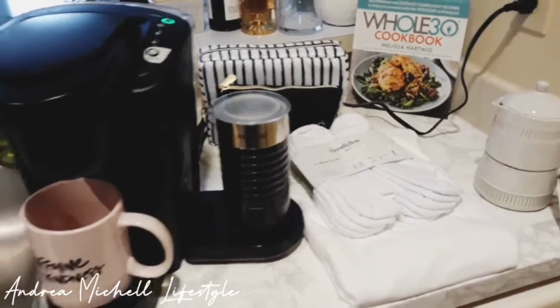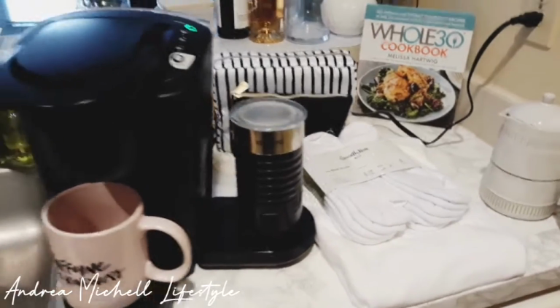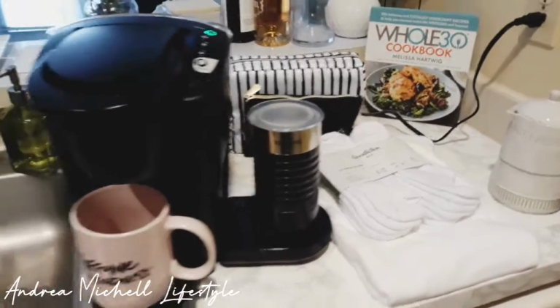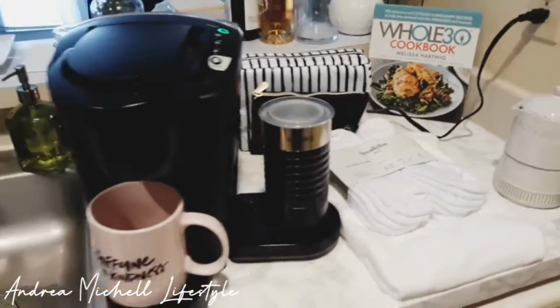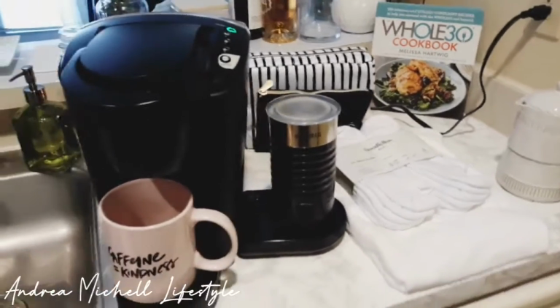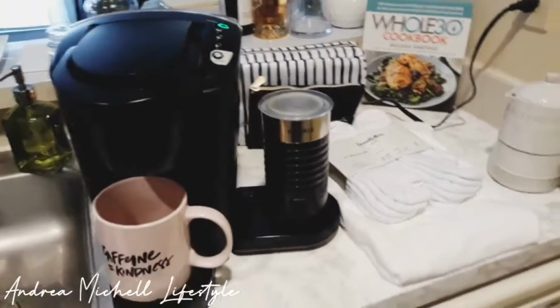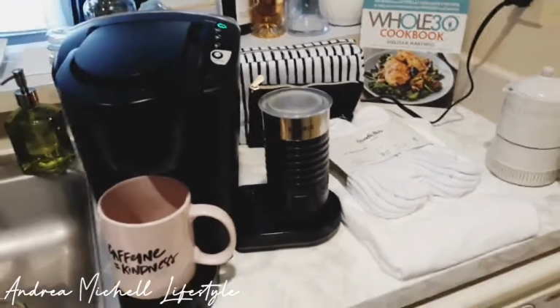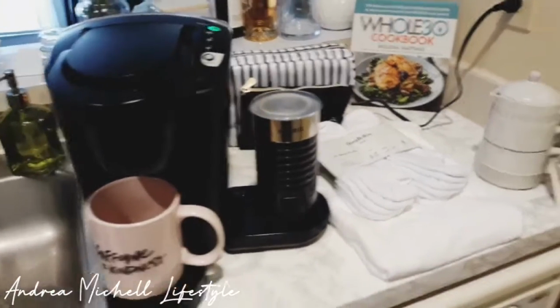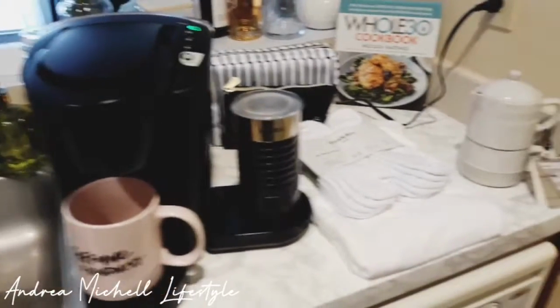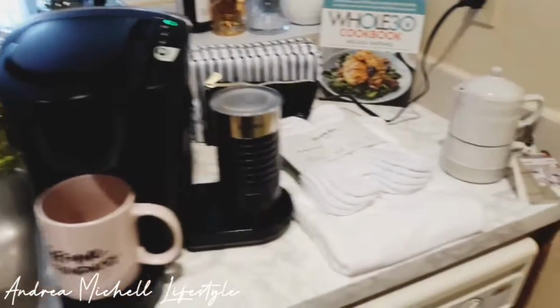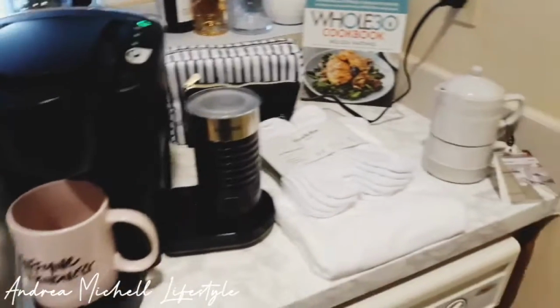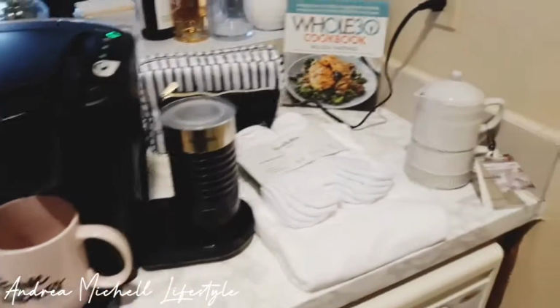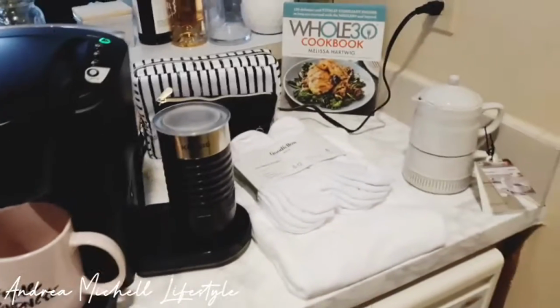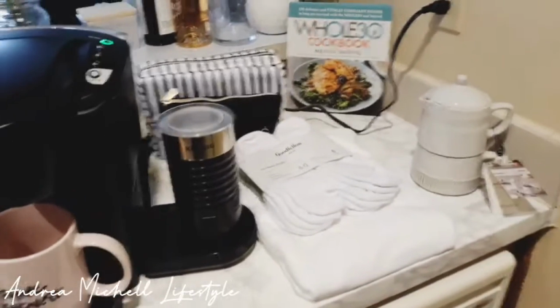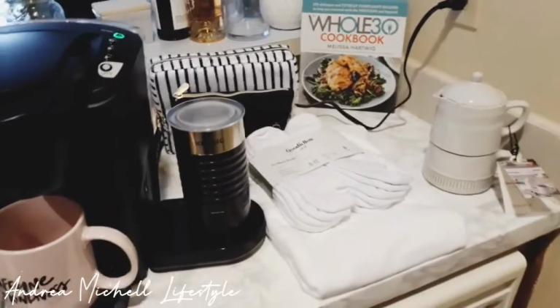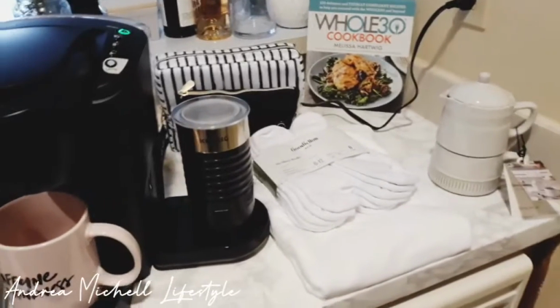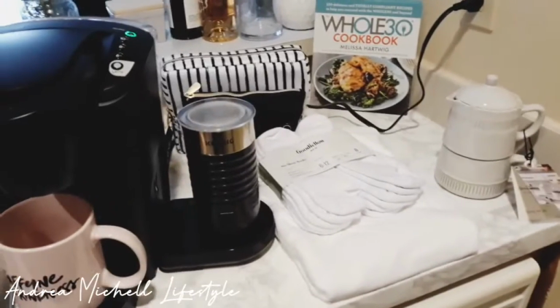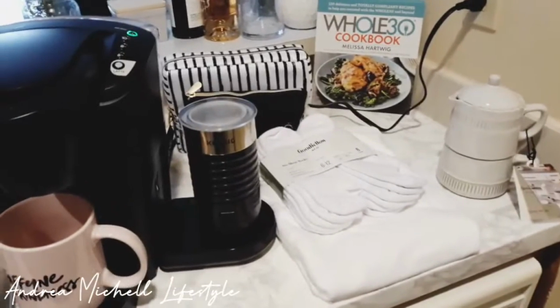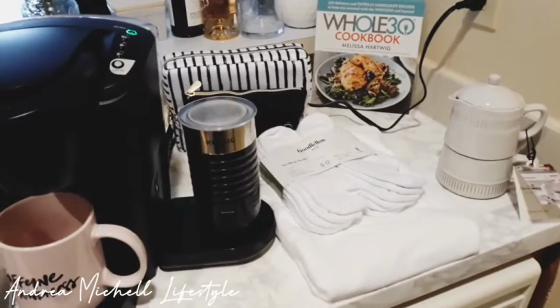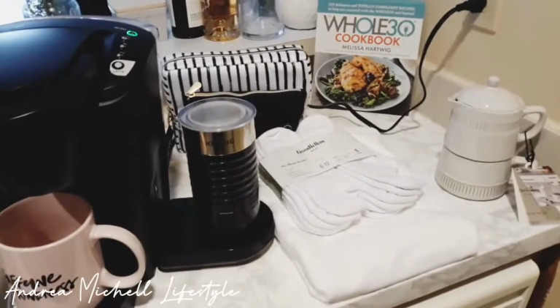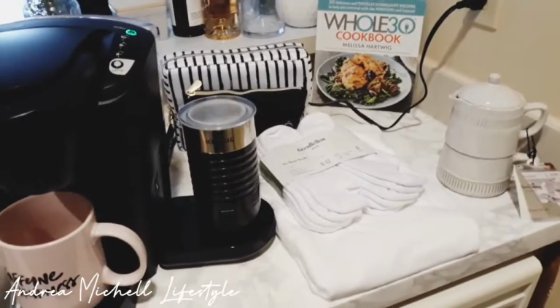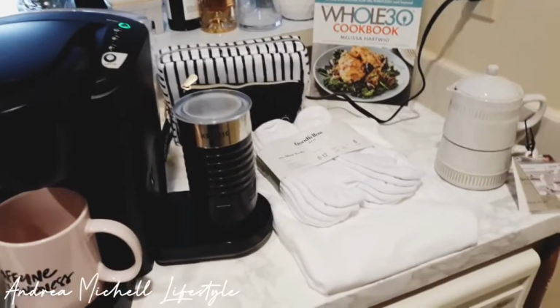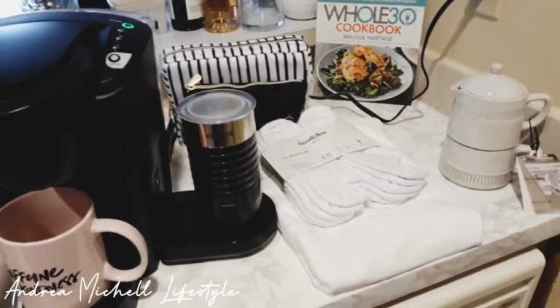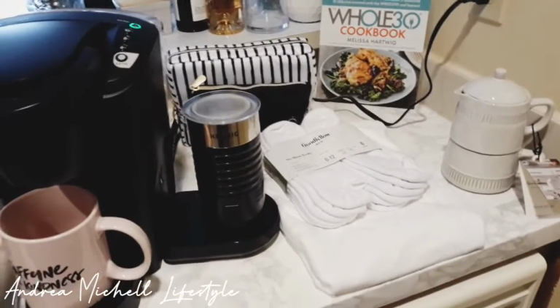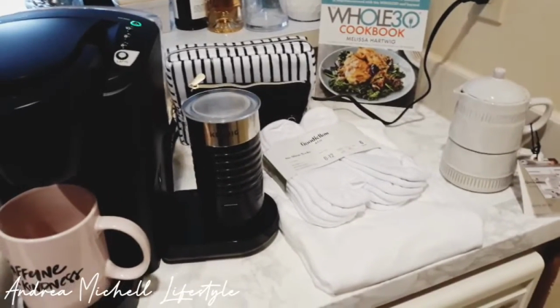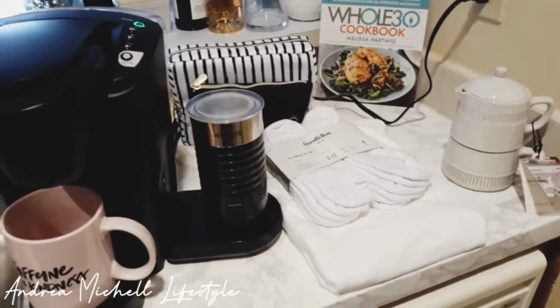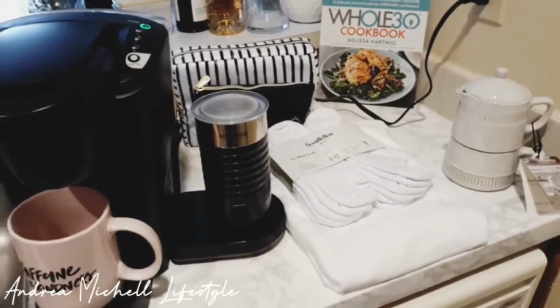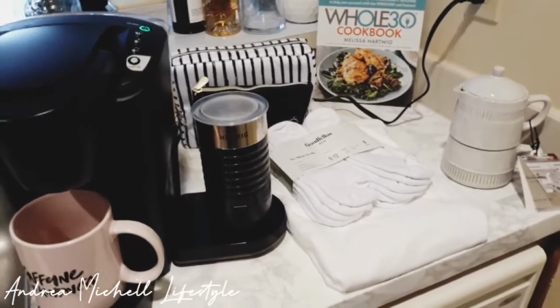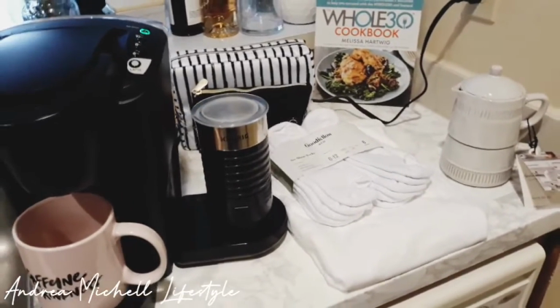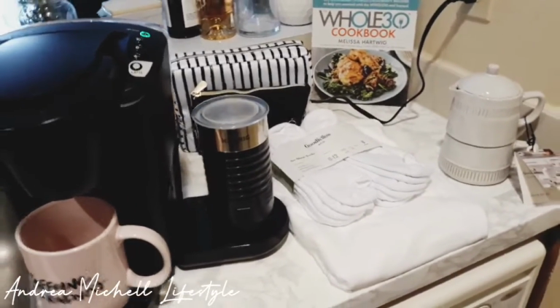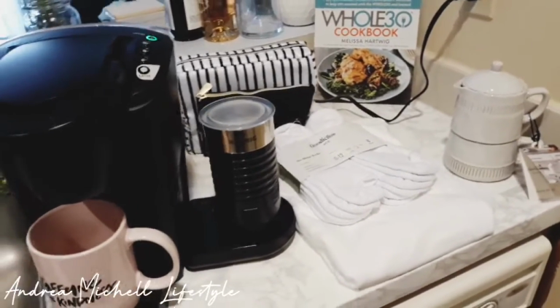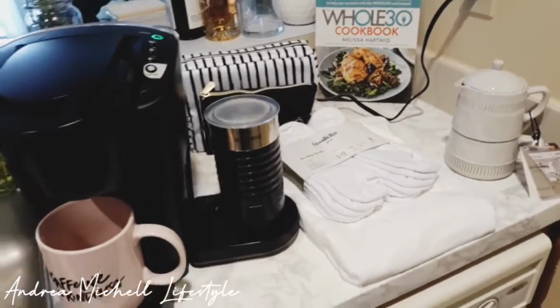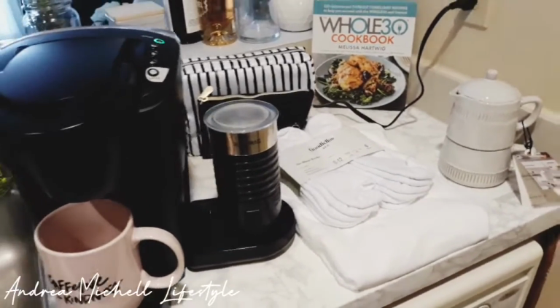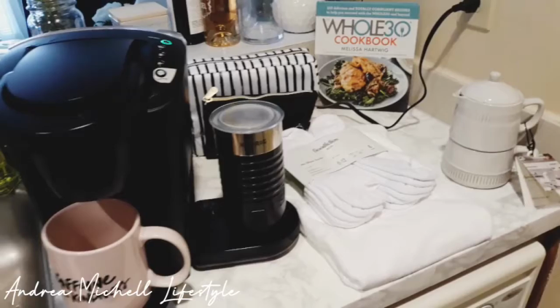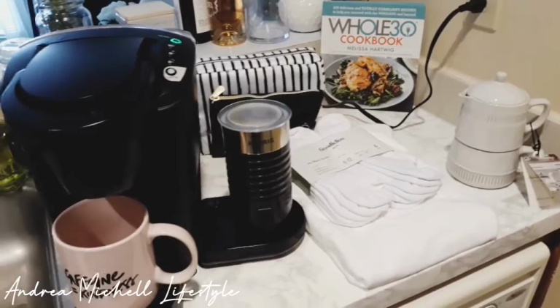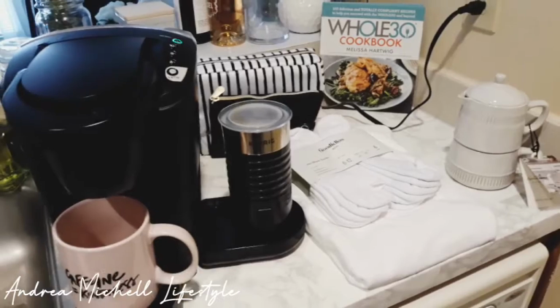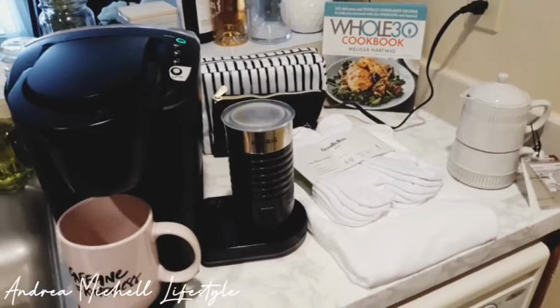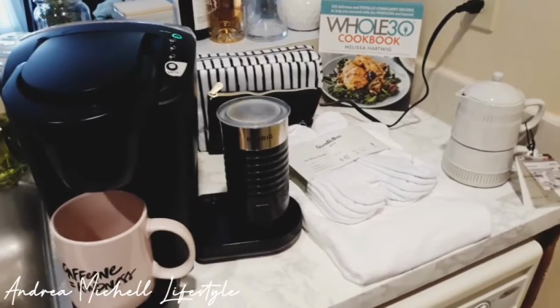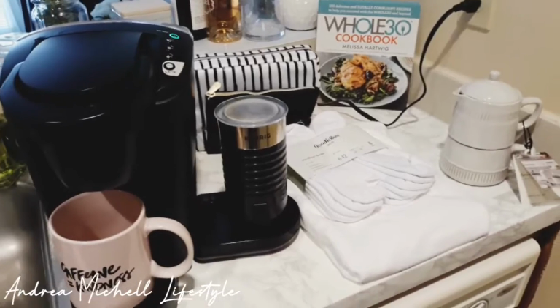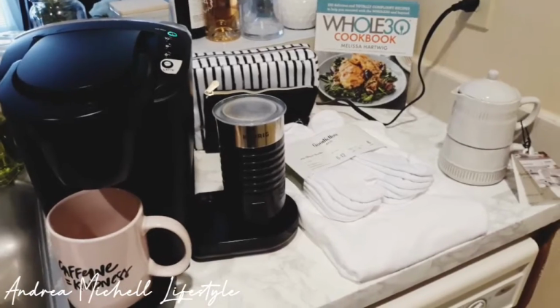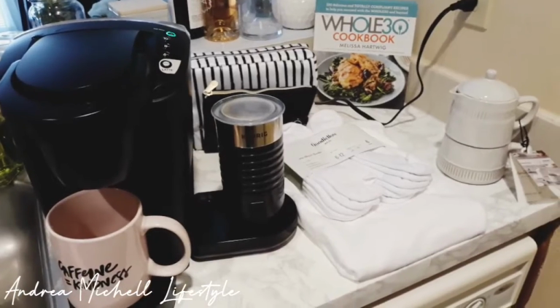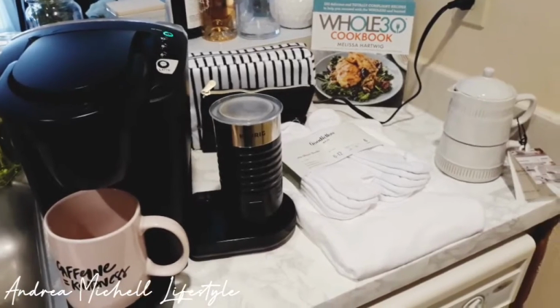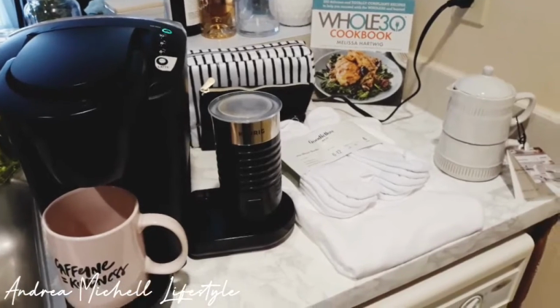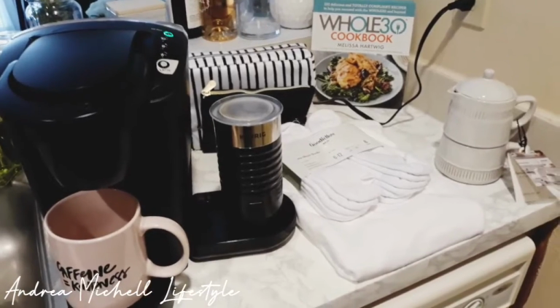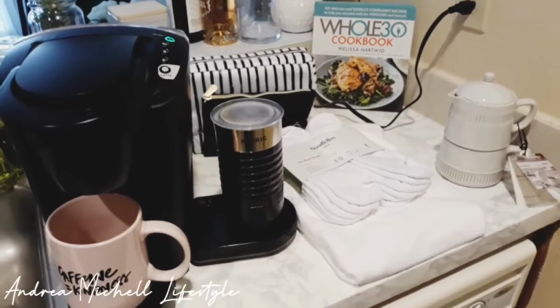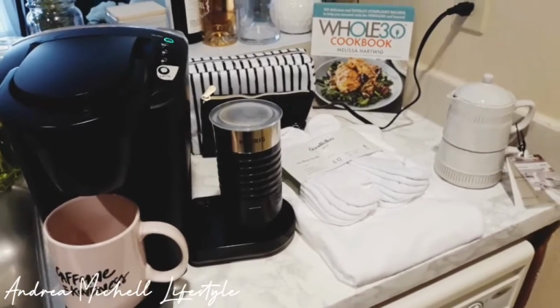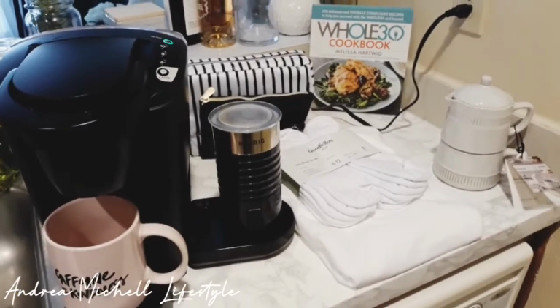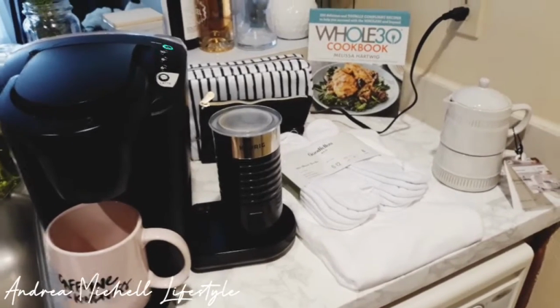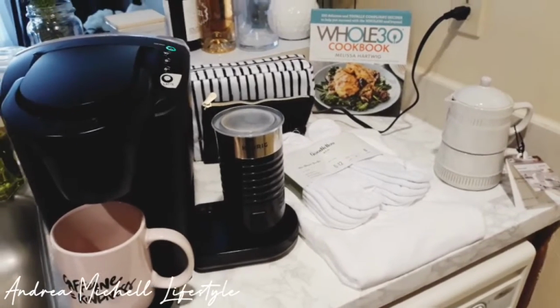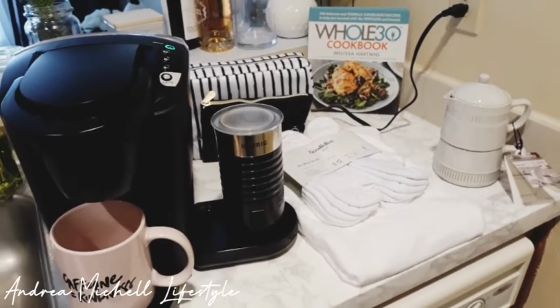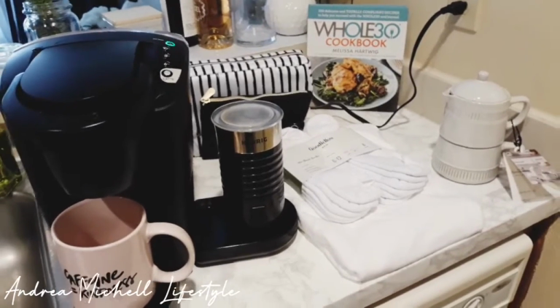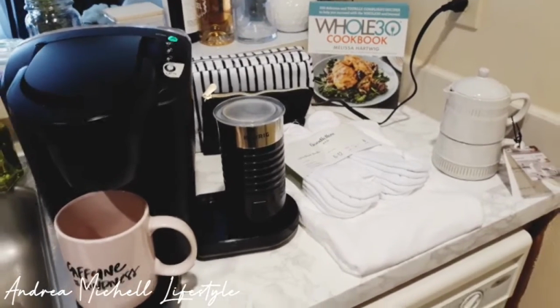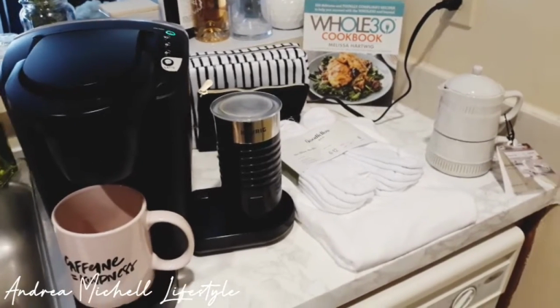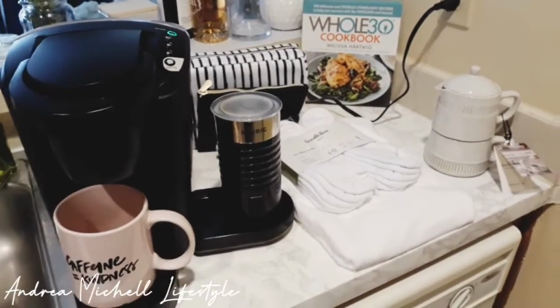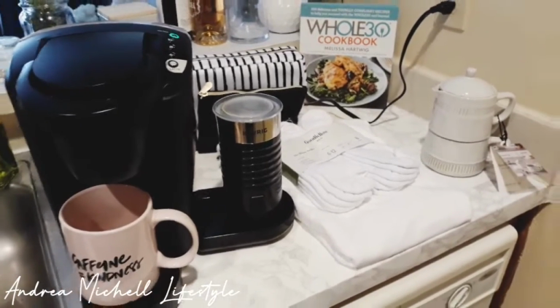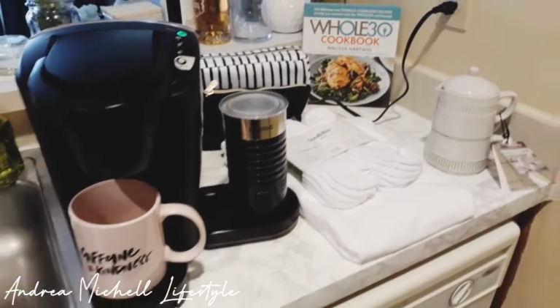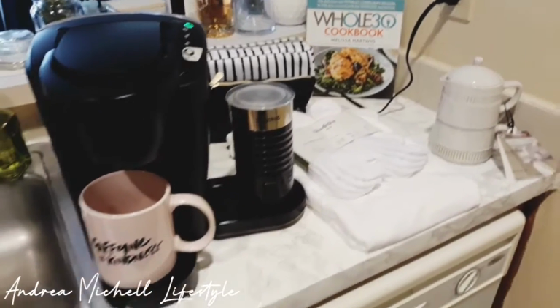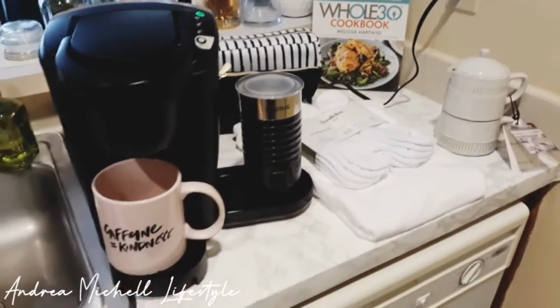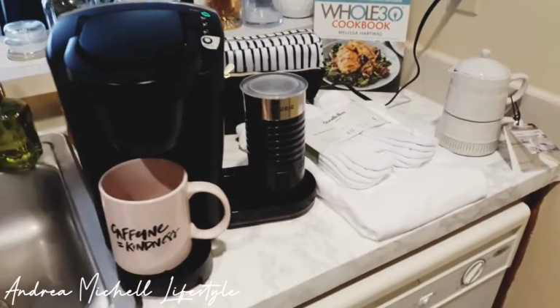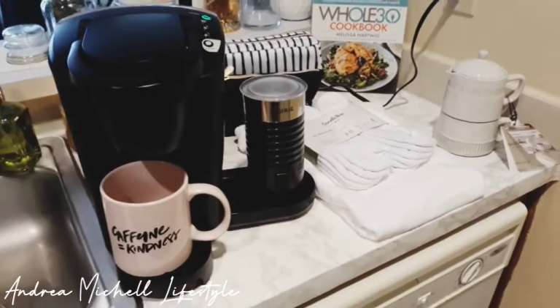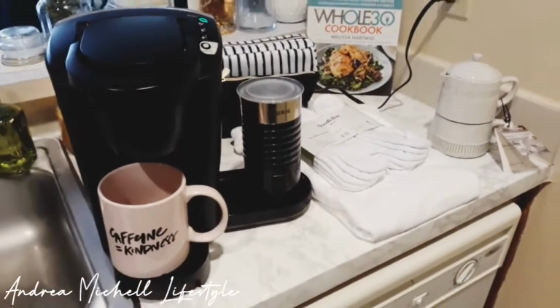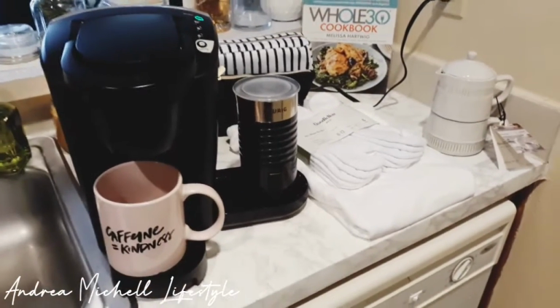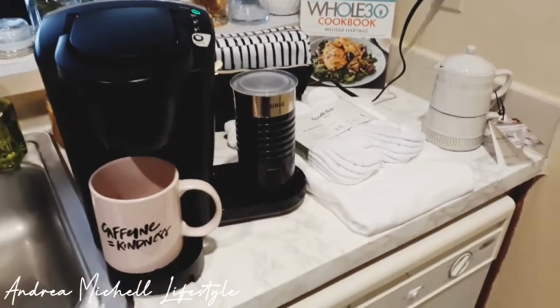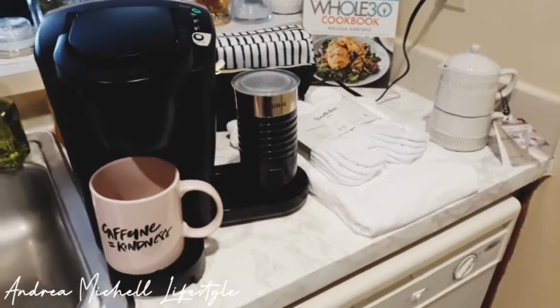That's all my Poshmark. I hope you guys enjoyed the haul, and I'll see you guys in the next video.